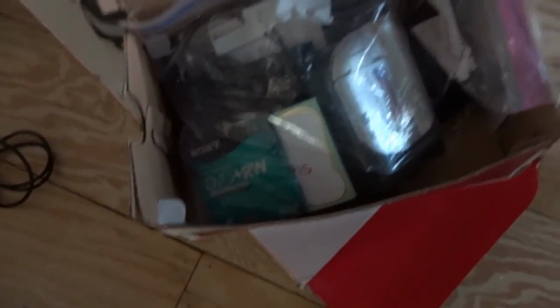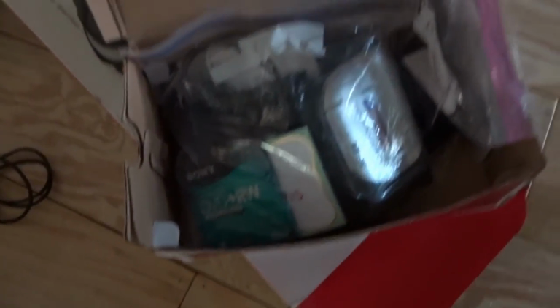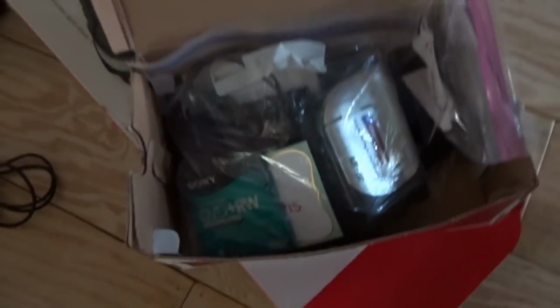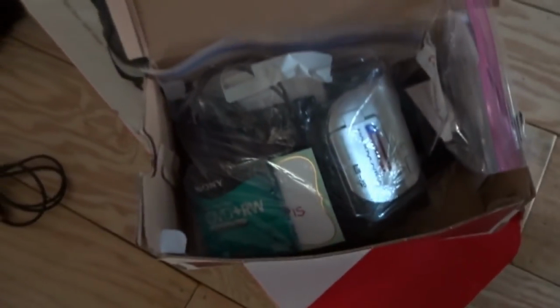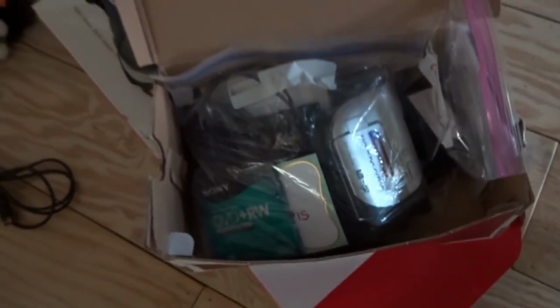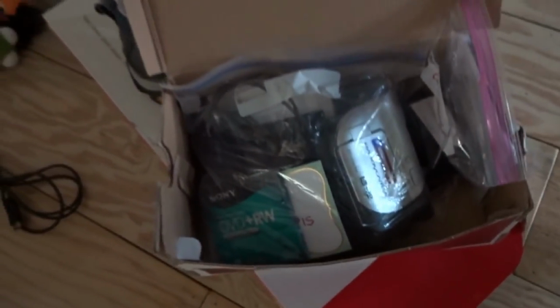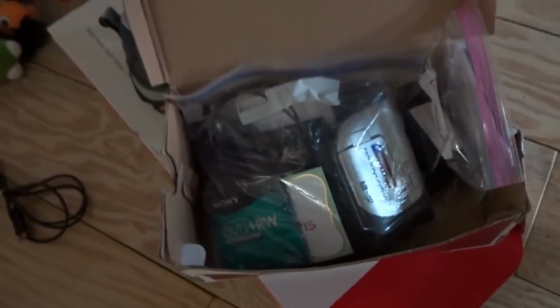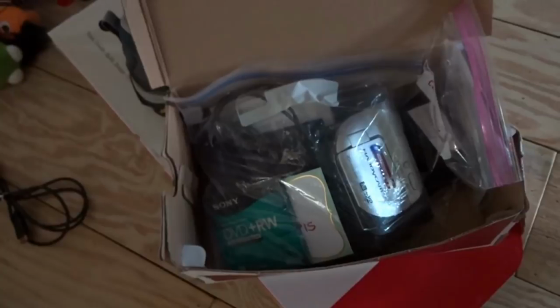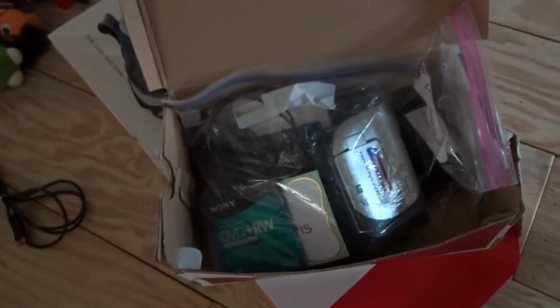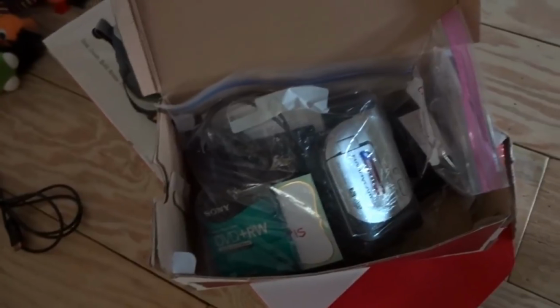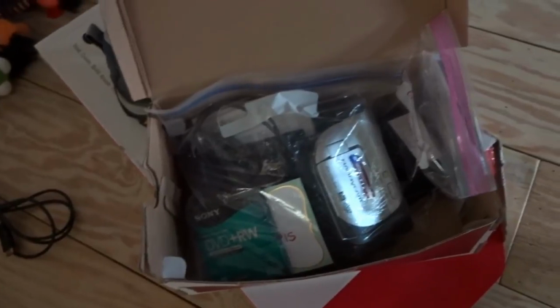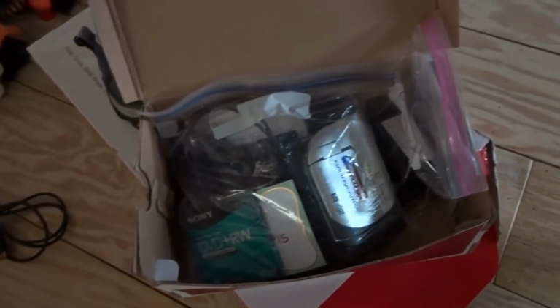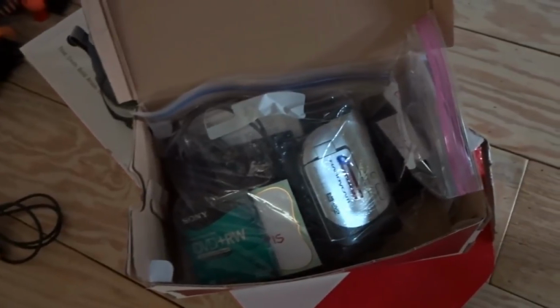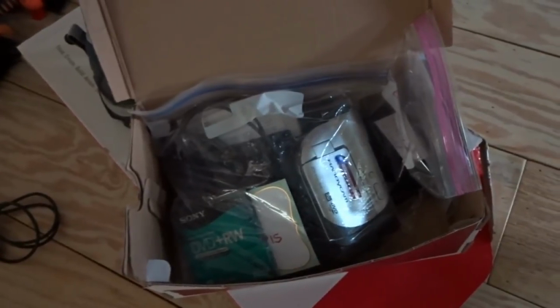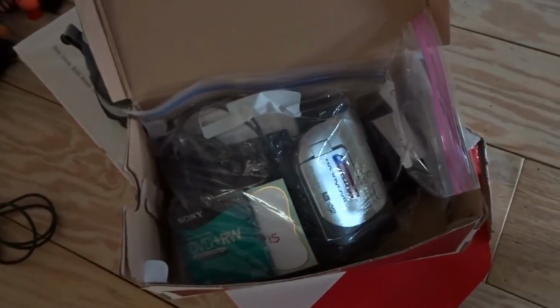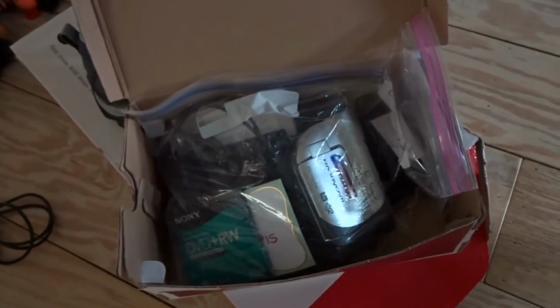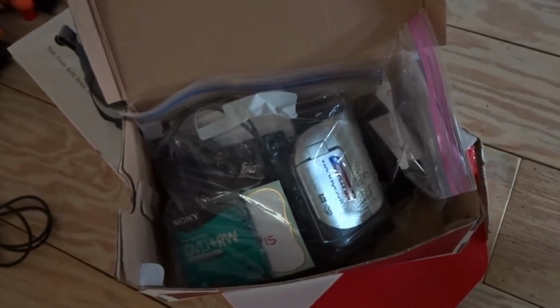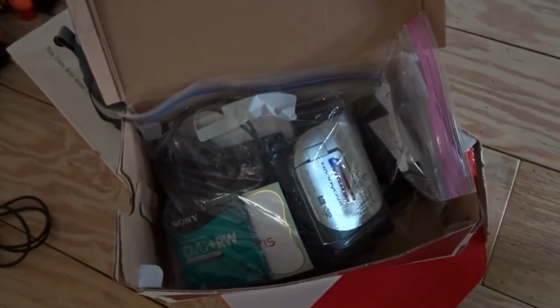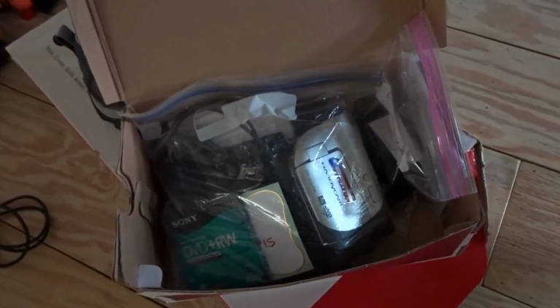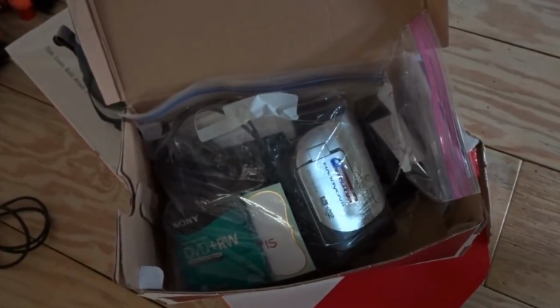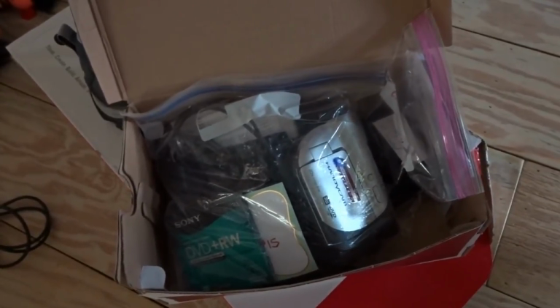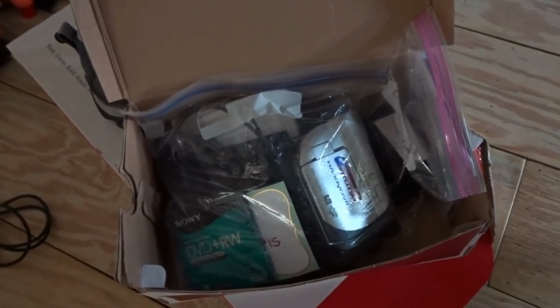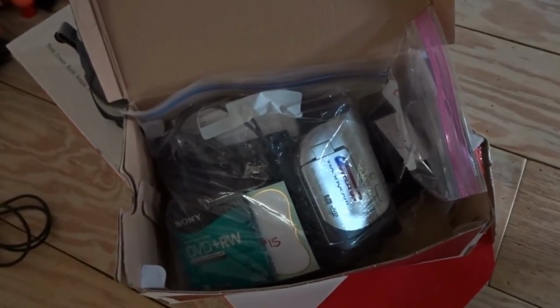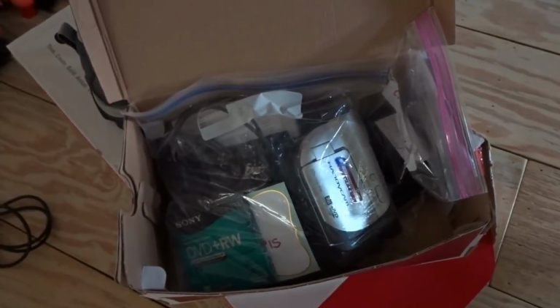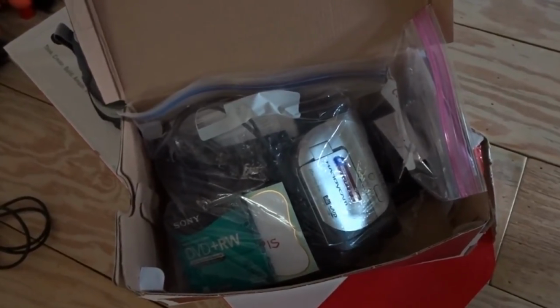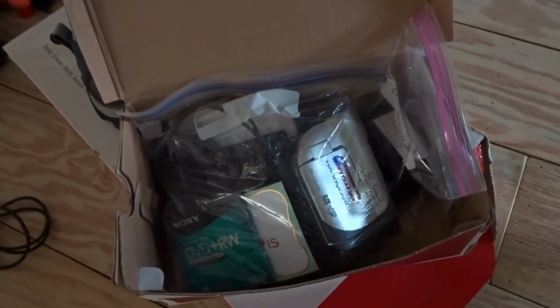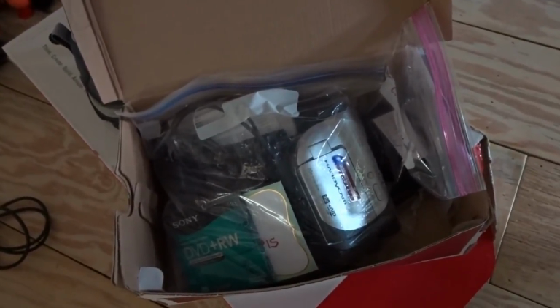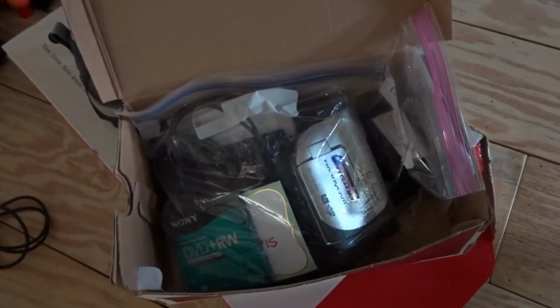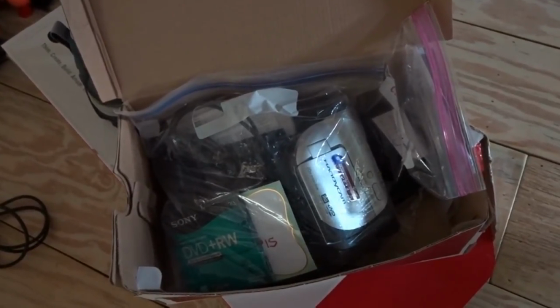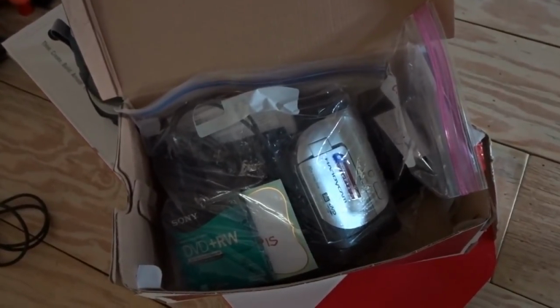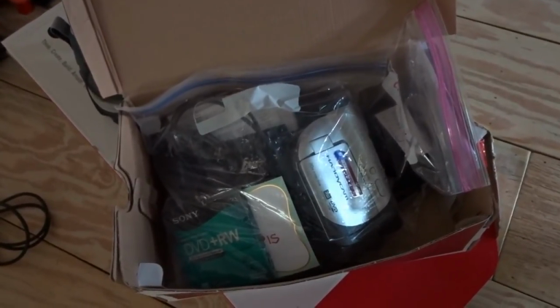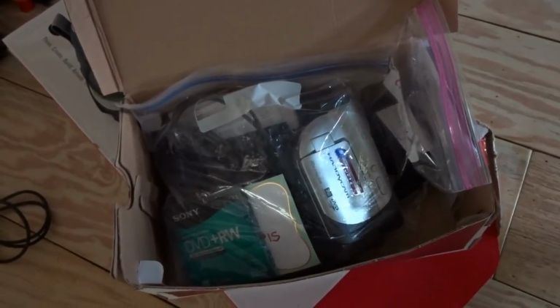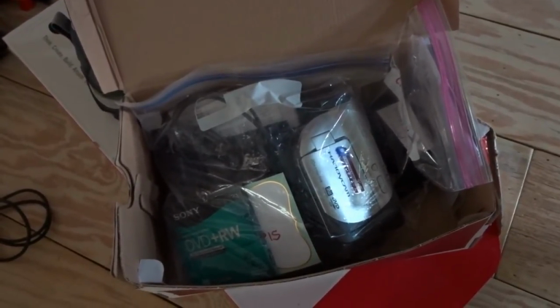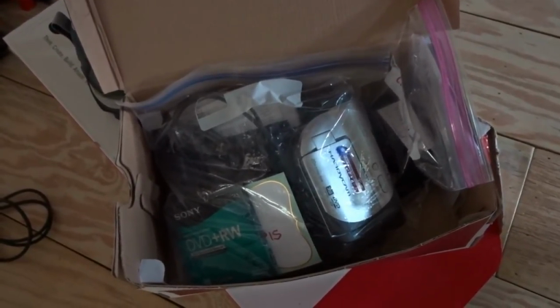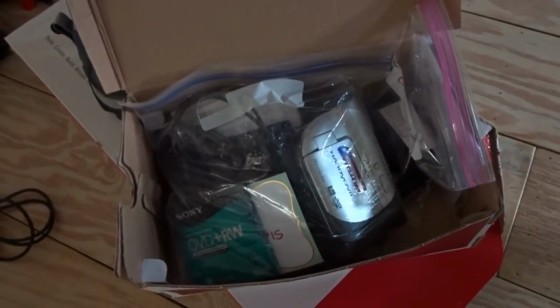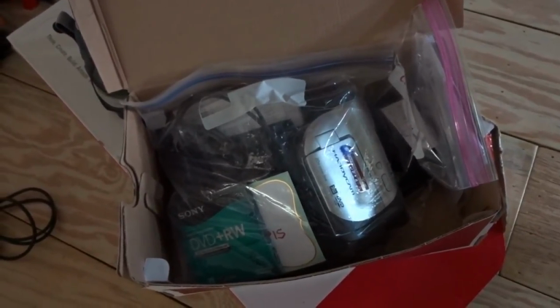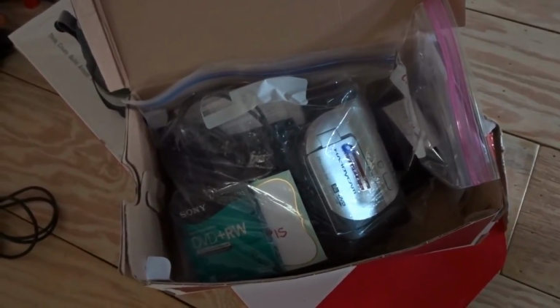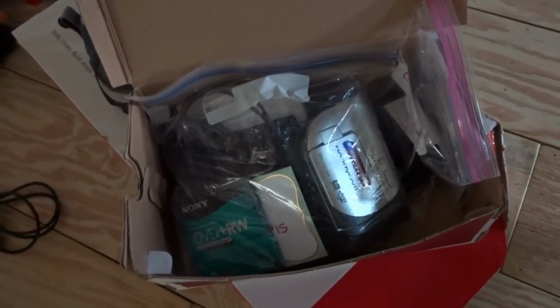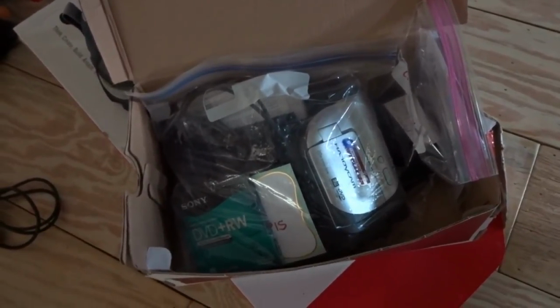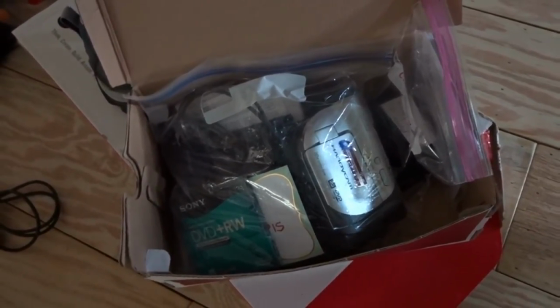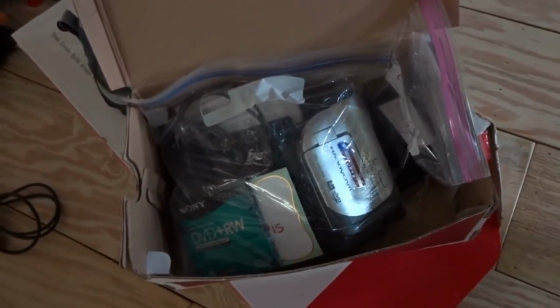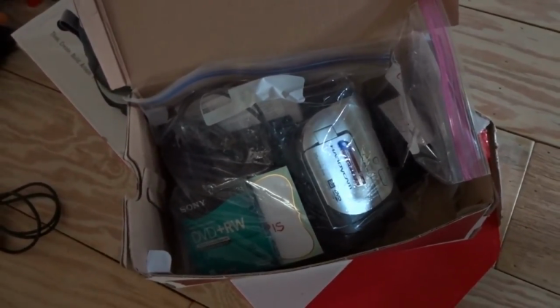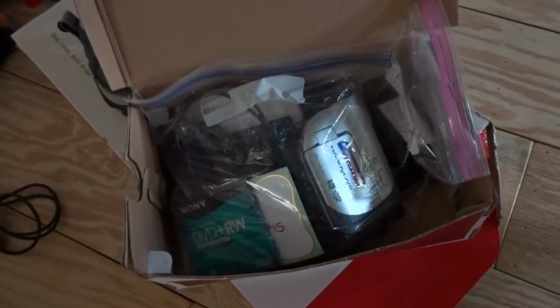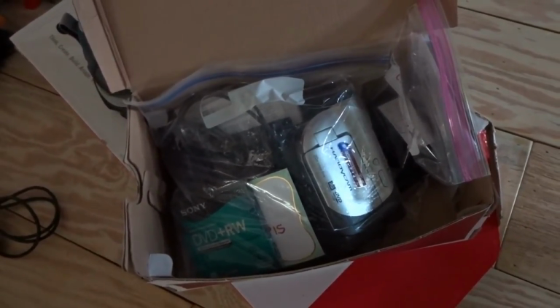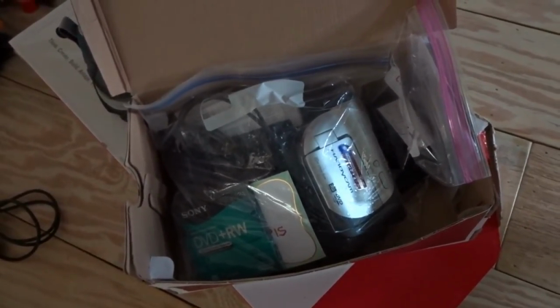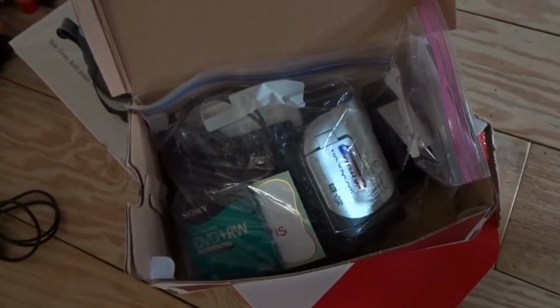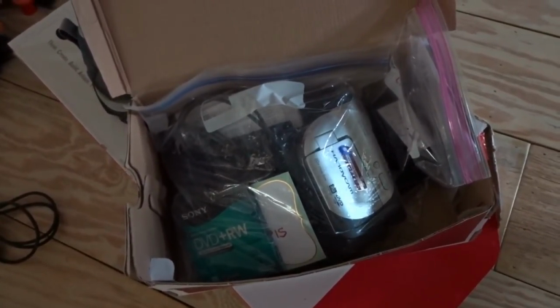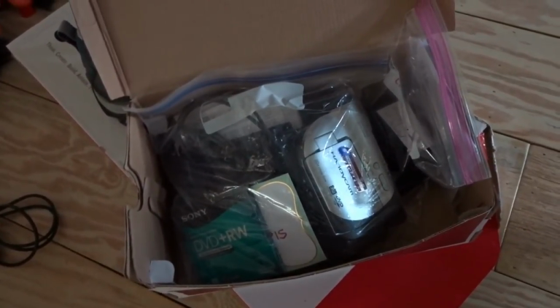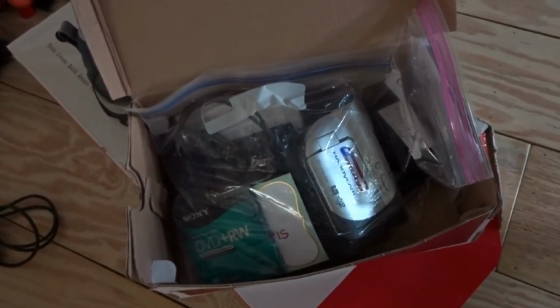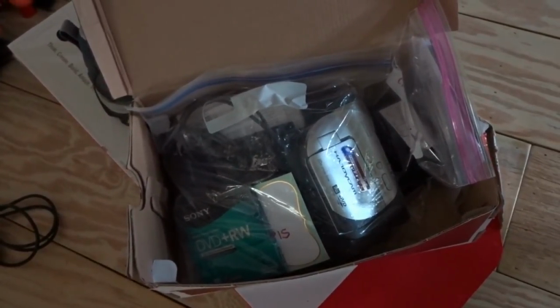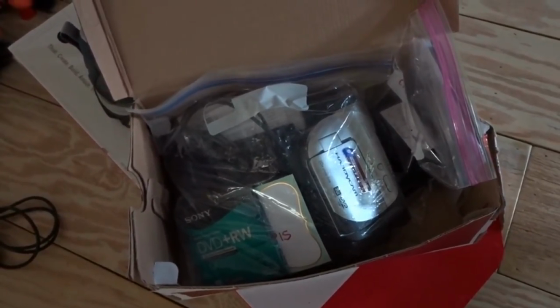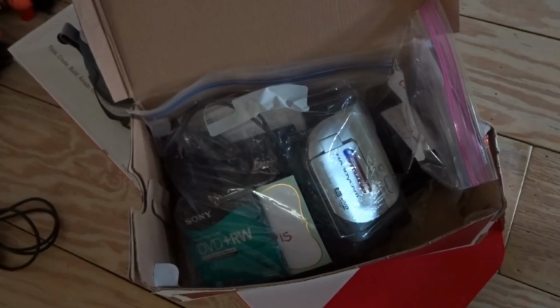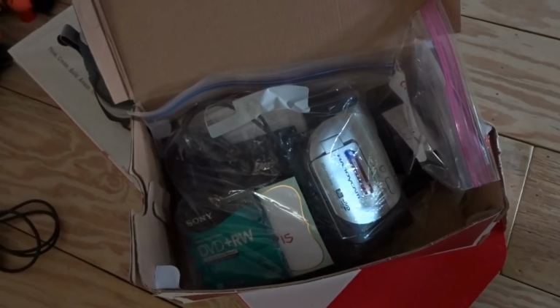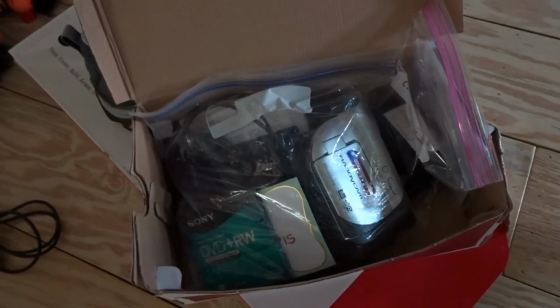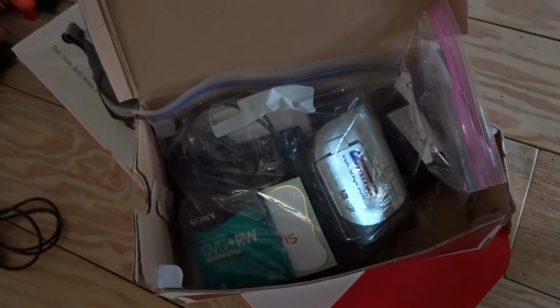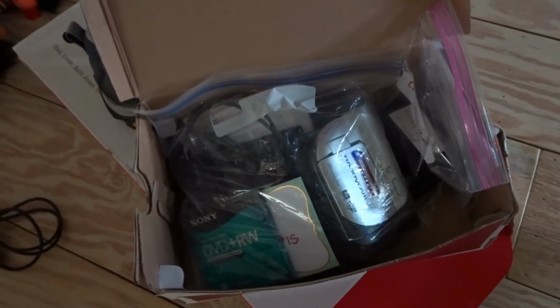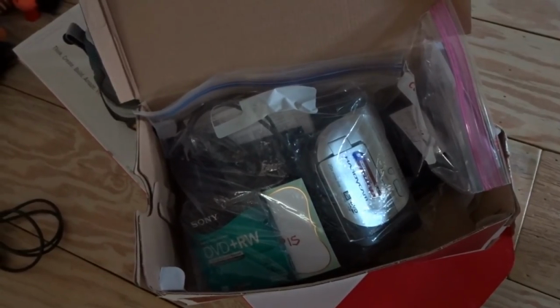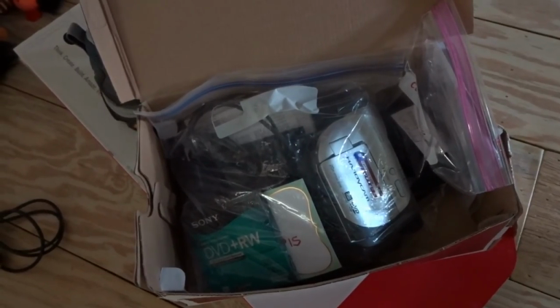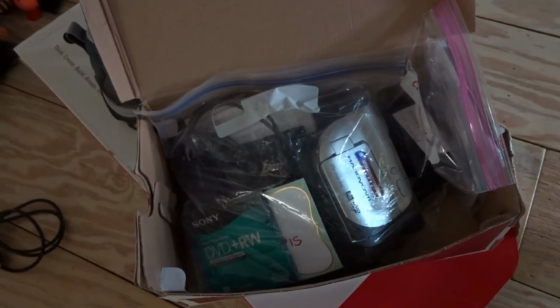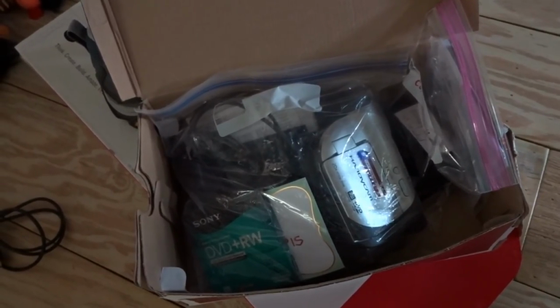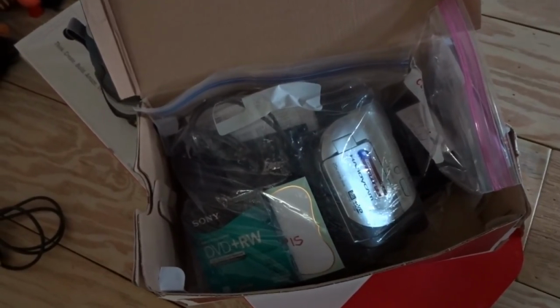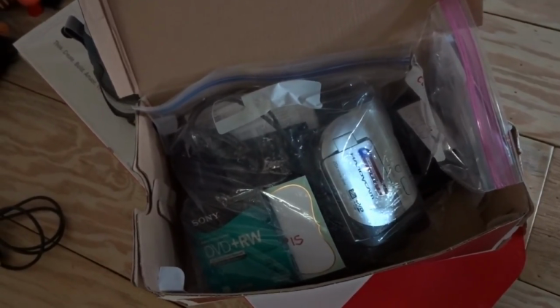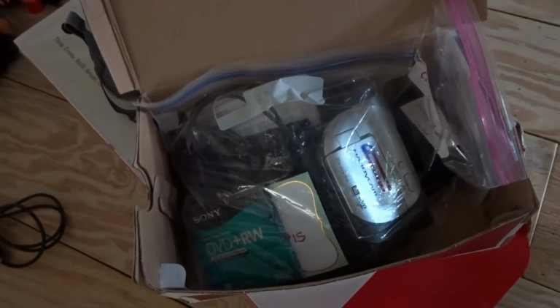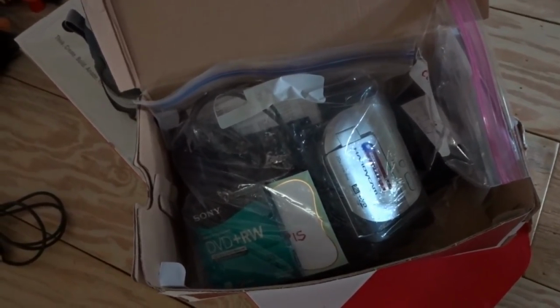I also bought a couple of HDMI cables just because I needed some when I got my PlayStation 3 and my little mini Nintendo a while back — HDMI cables are kind of pricey. I got two of them for 25 cents in case I ever find anything else that needs them.